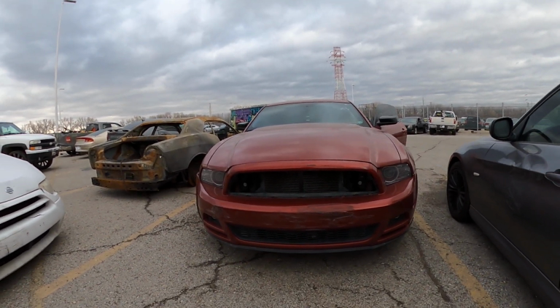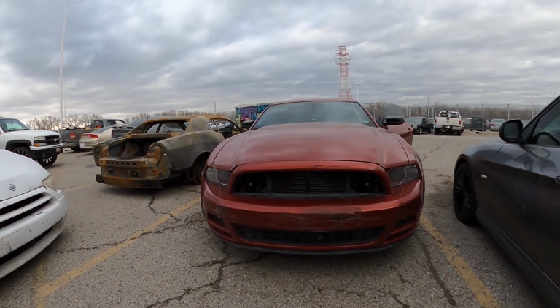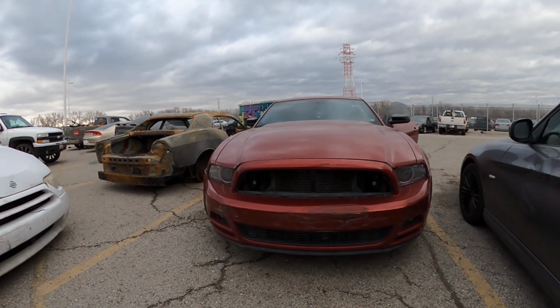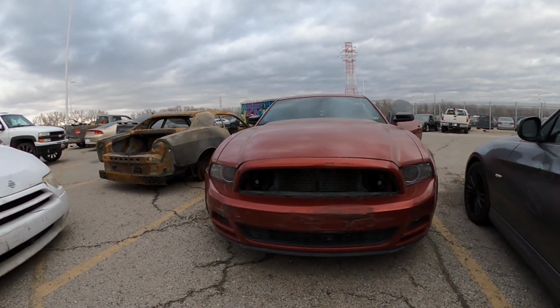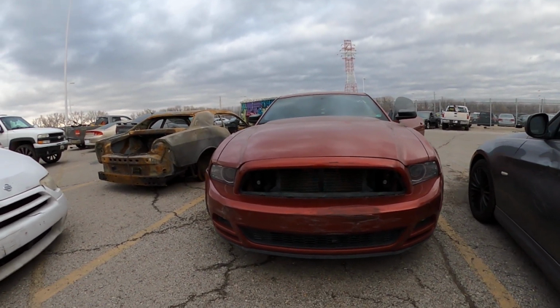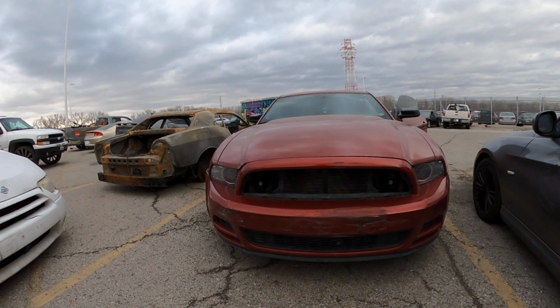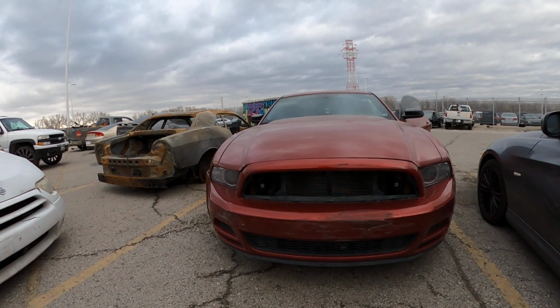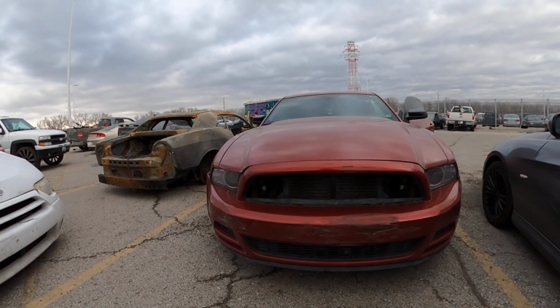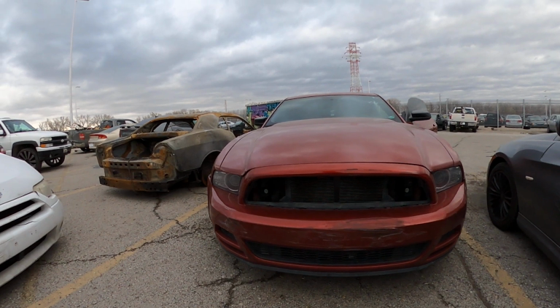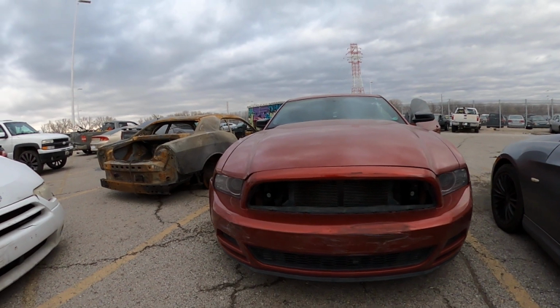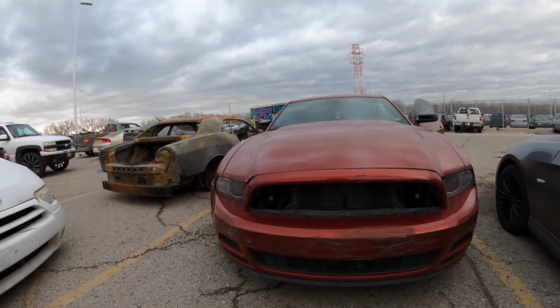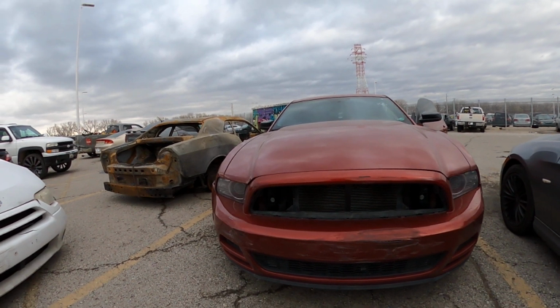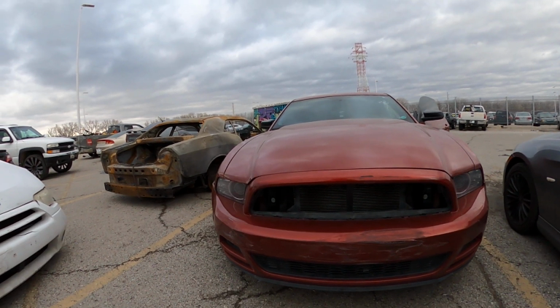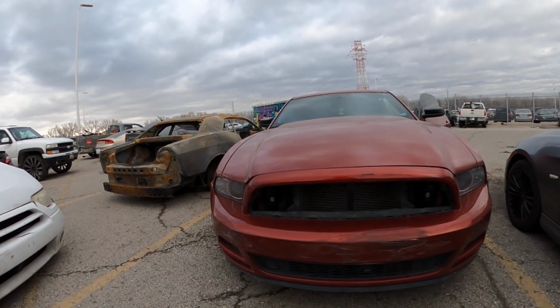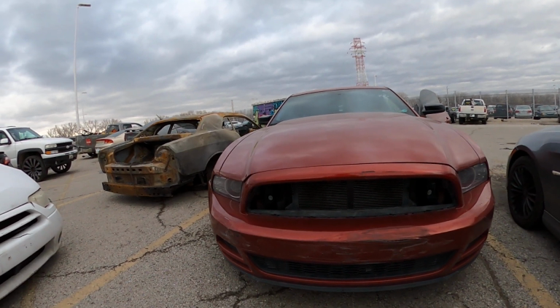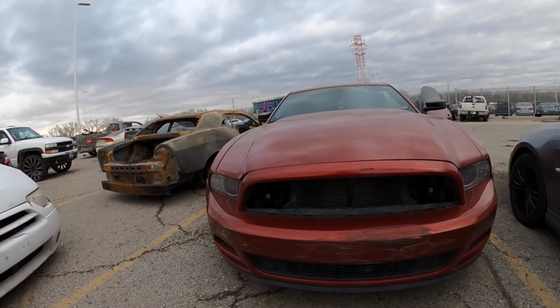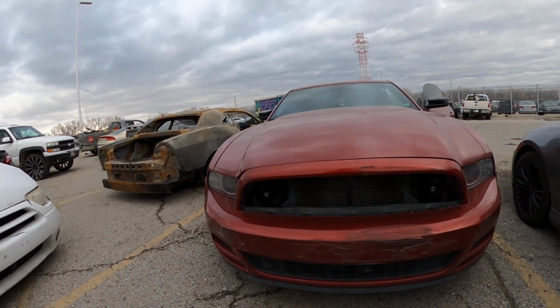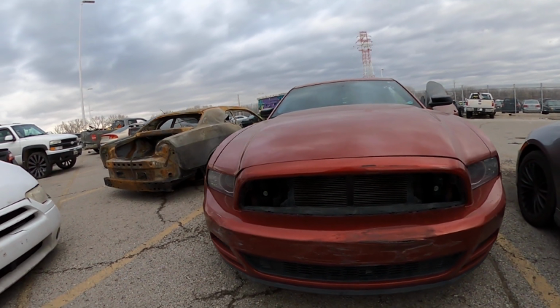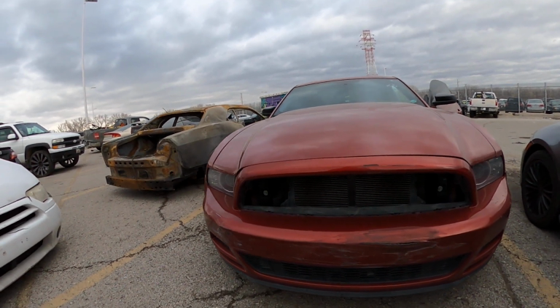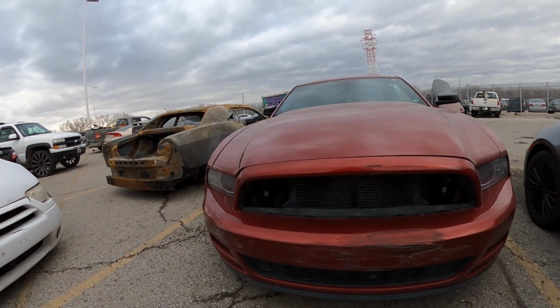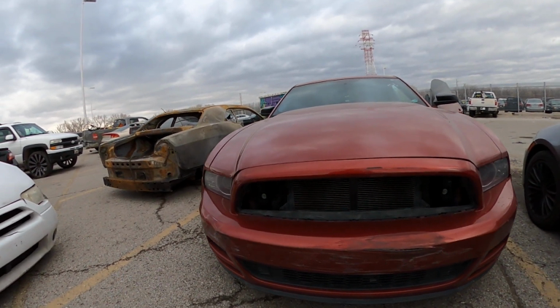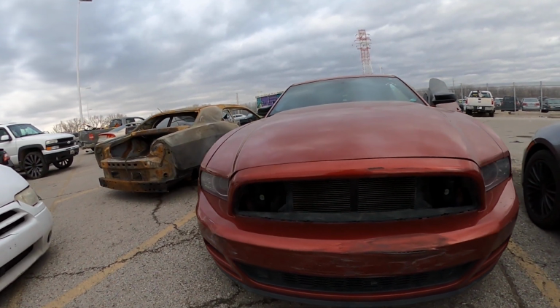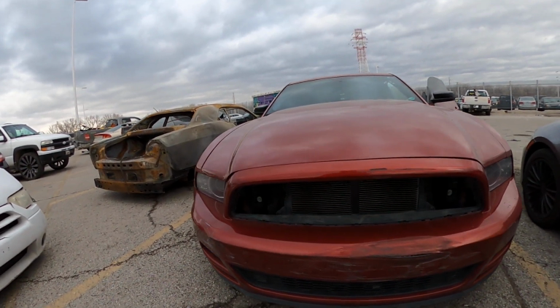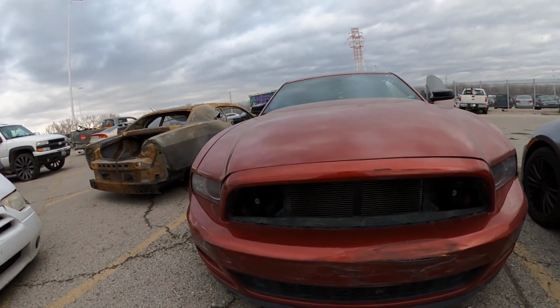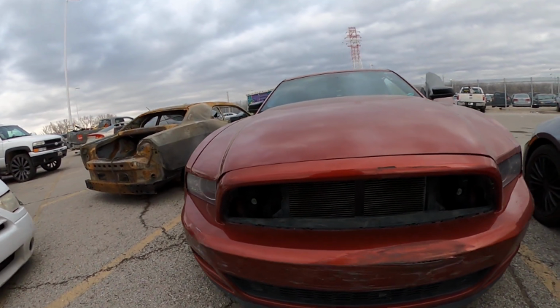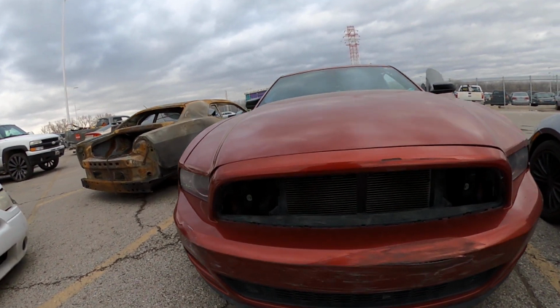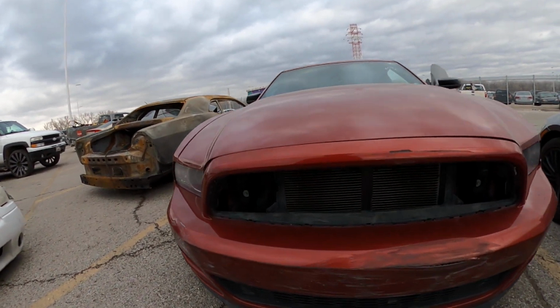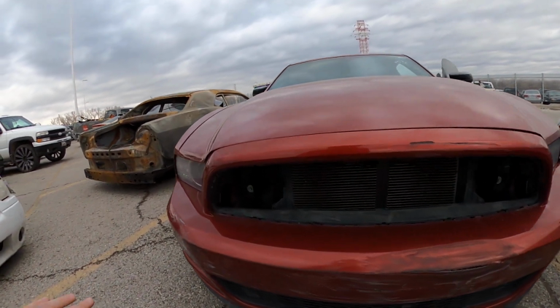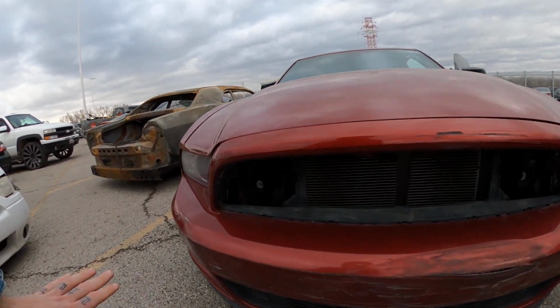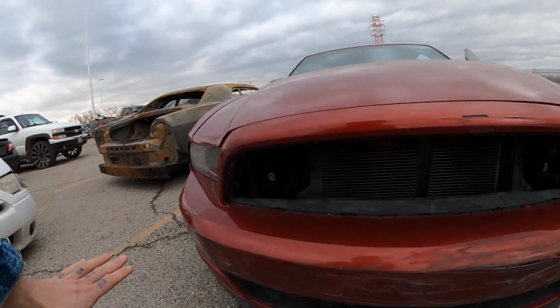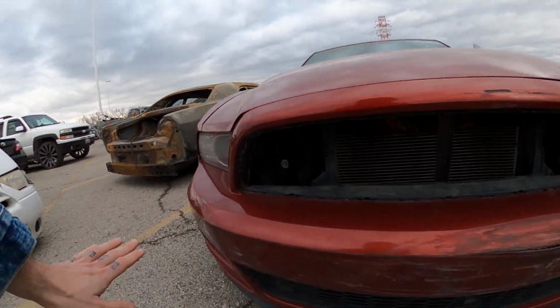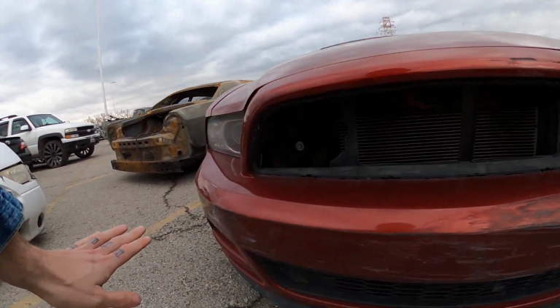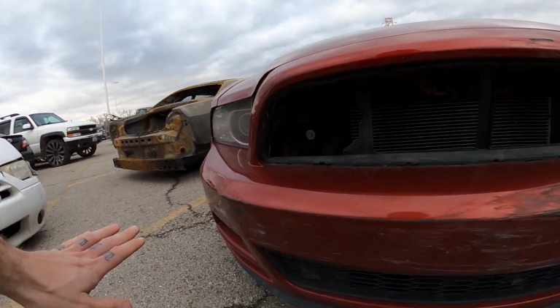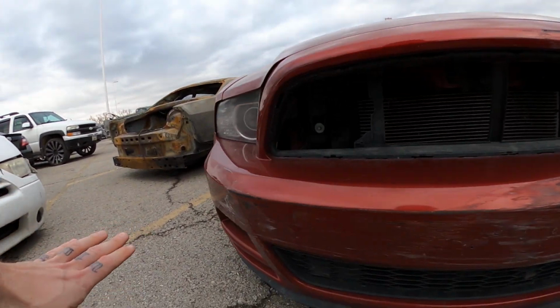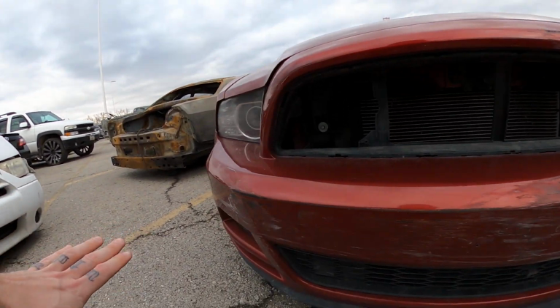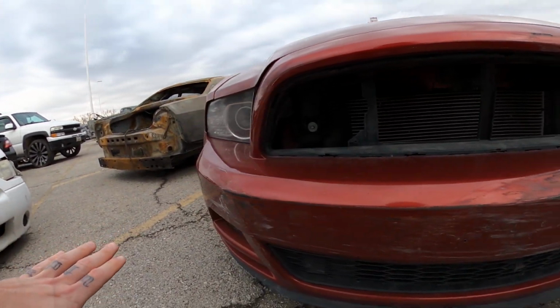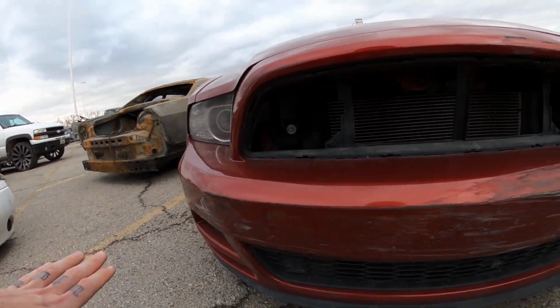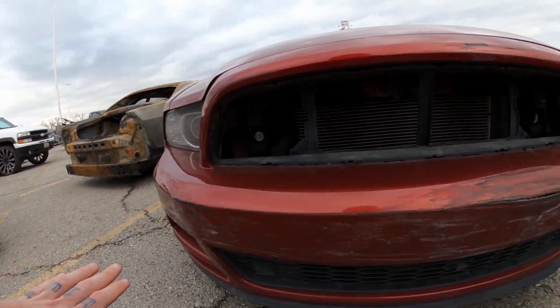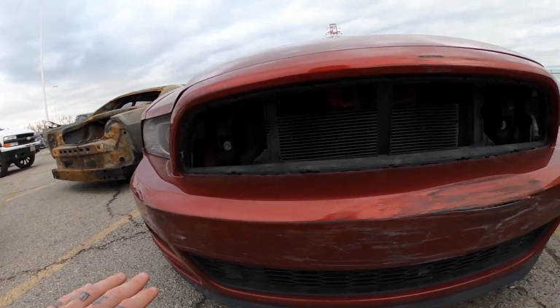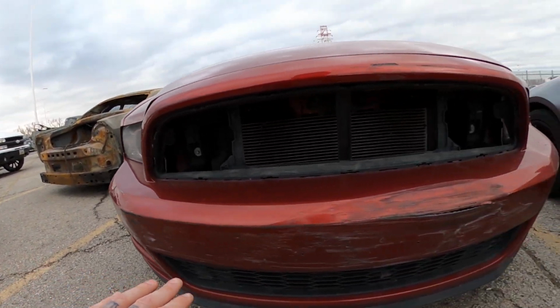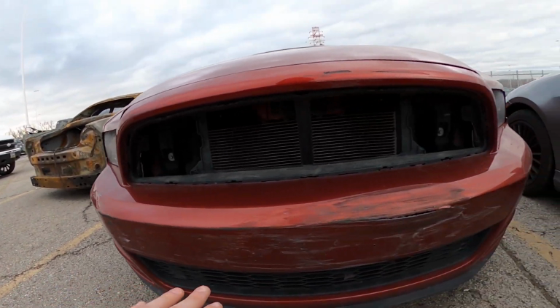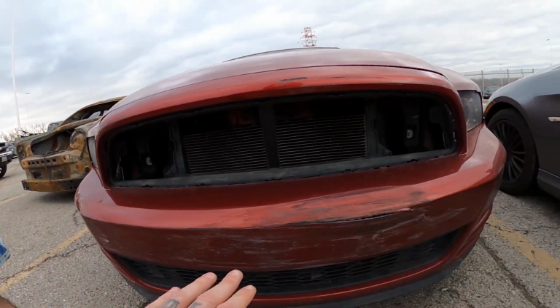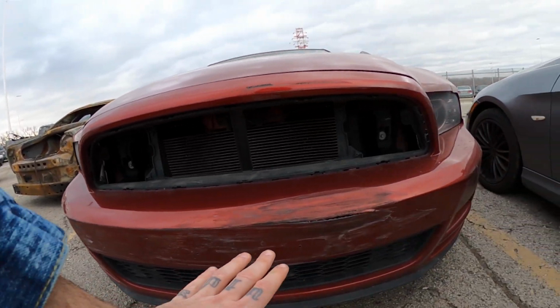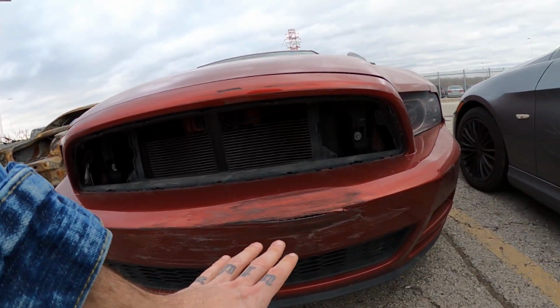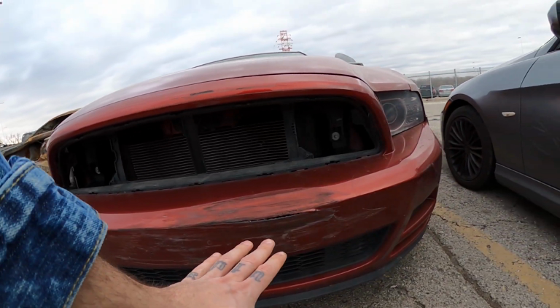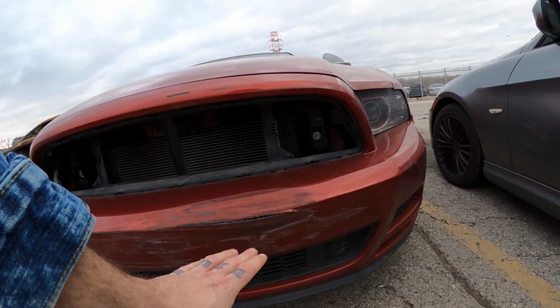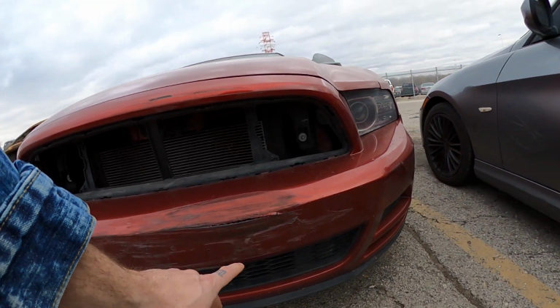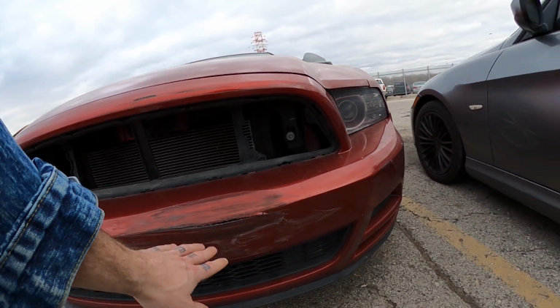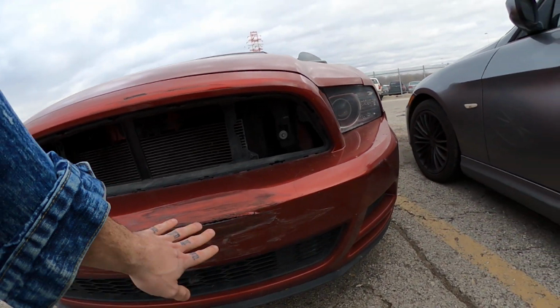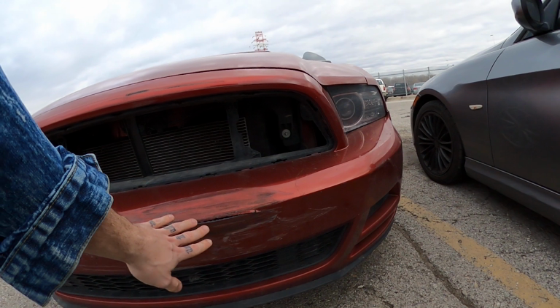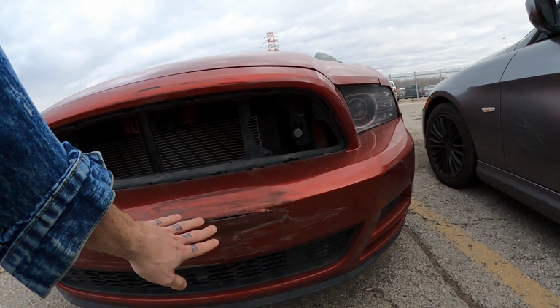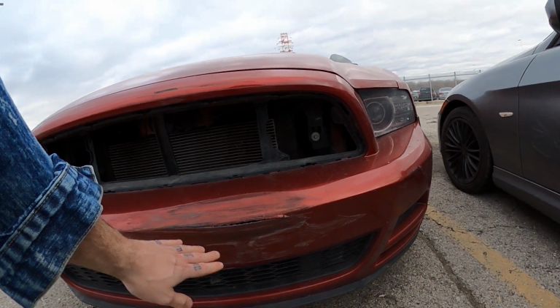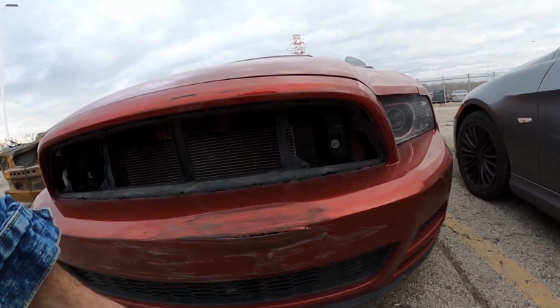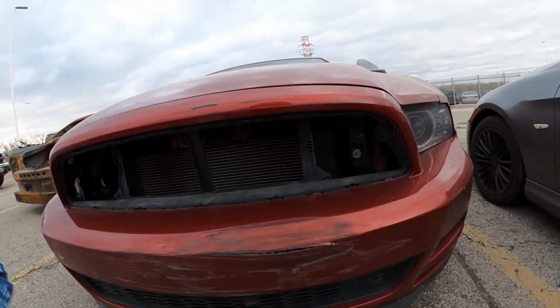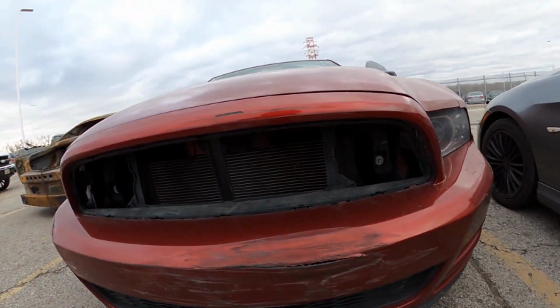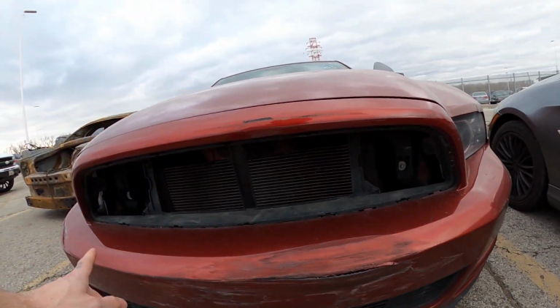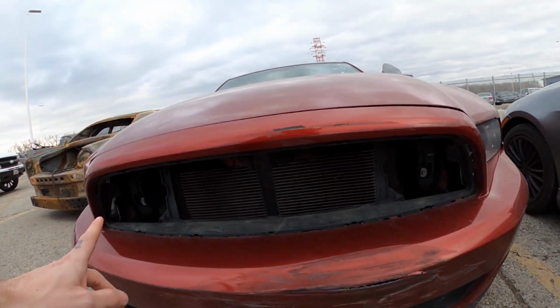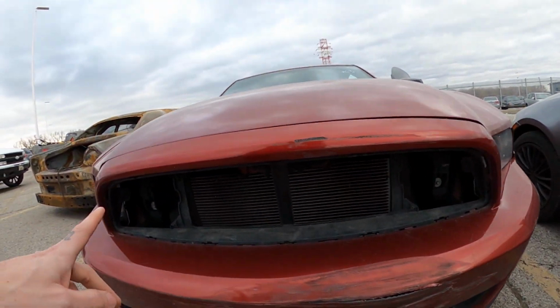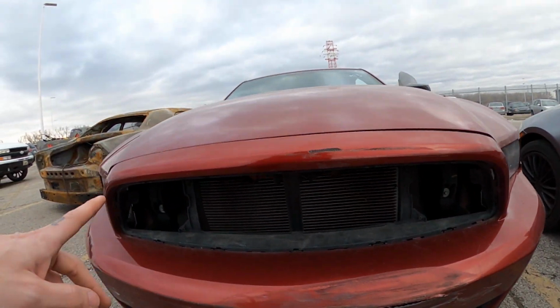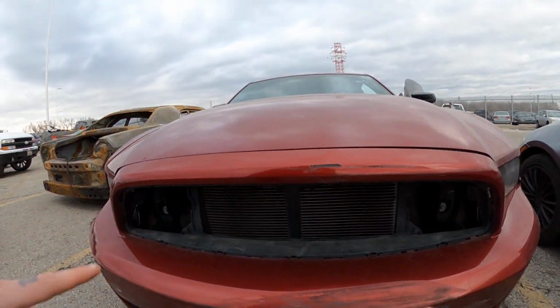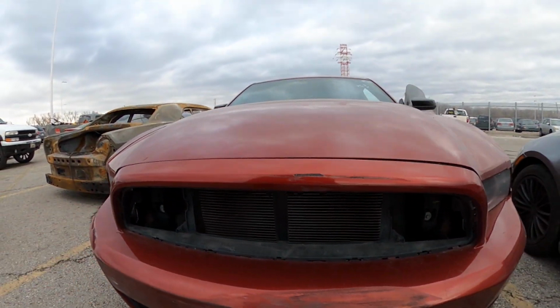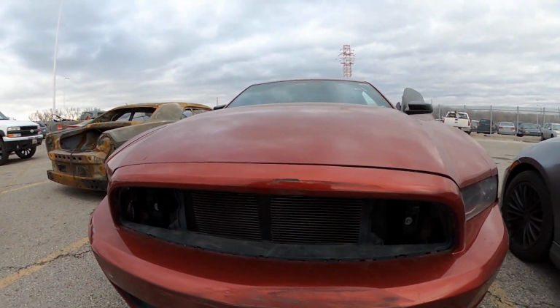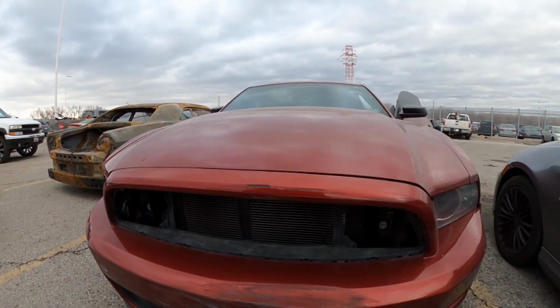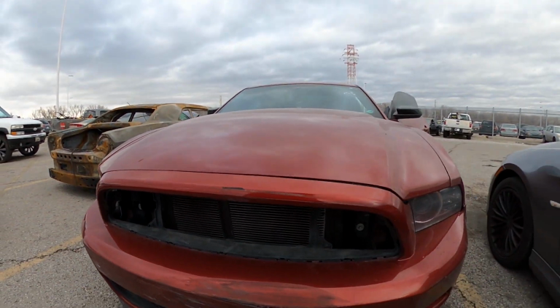We don't have any keys and don't know if she starts. Right here we've got some scuff marks and damage to the front bumper, and it's missing a grill.